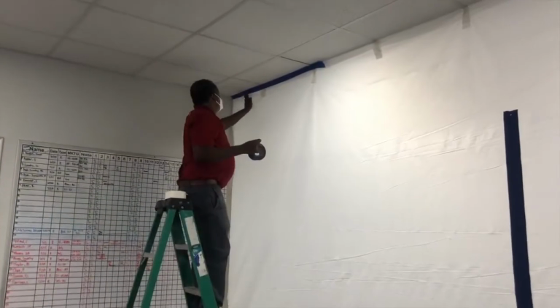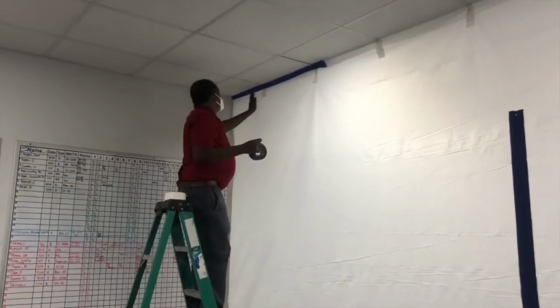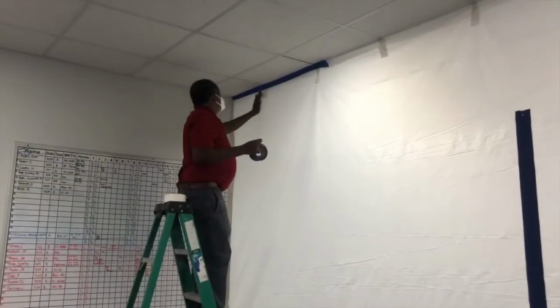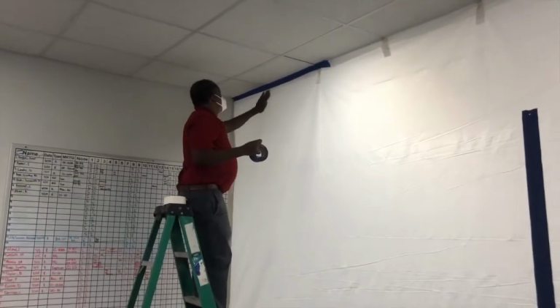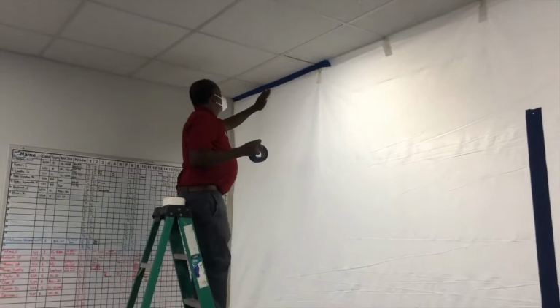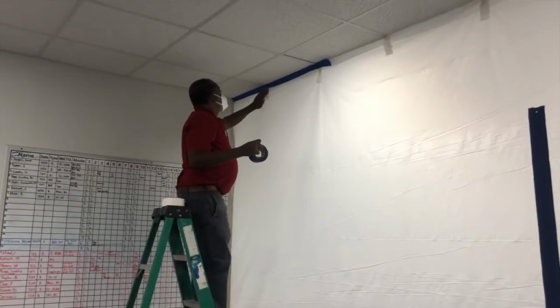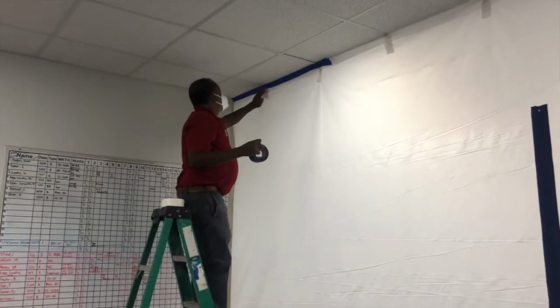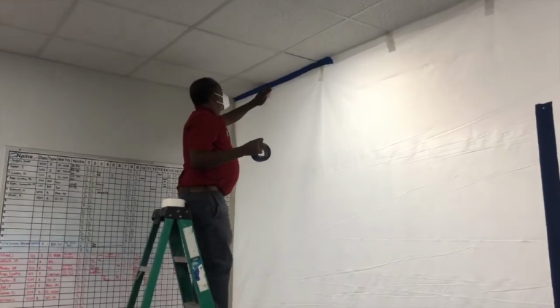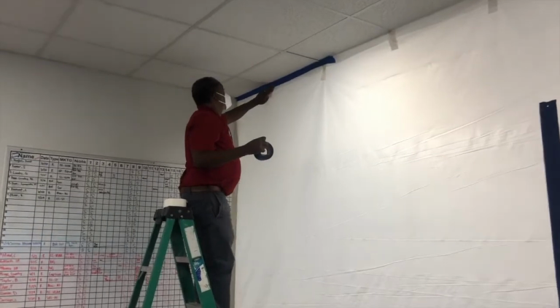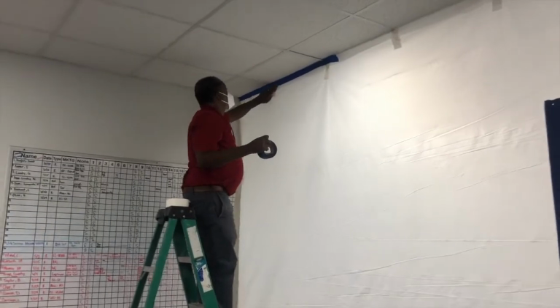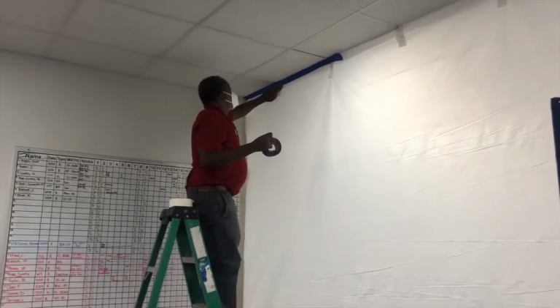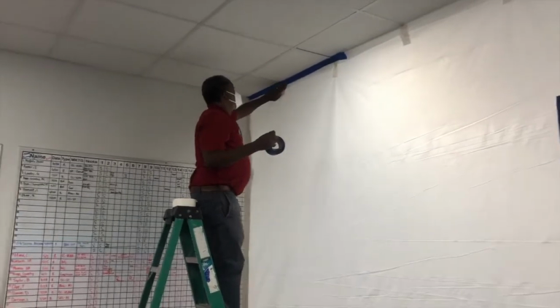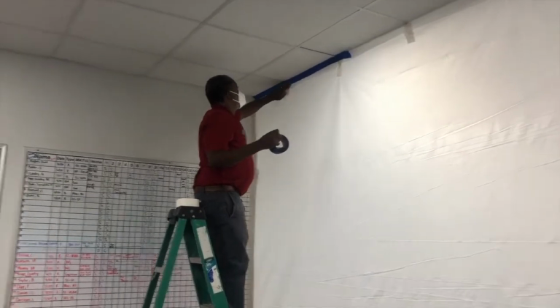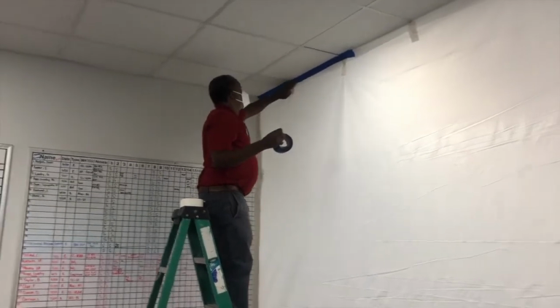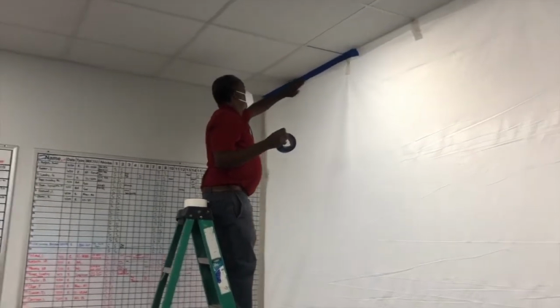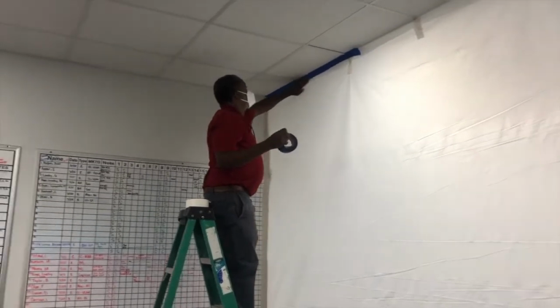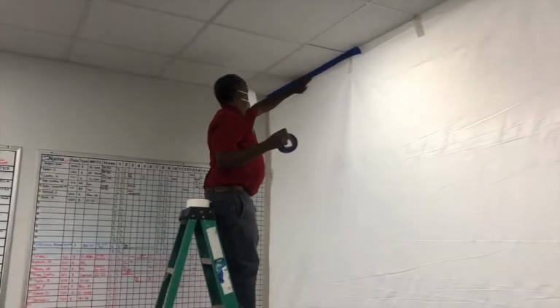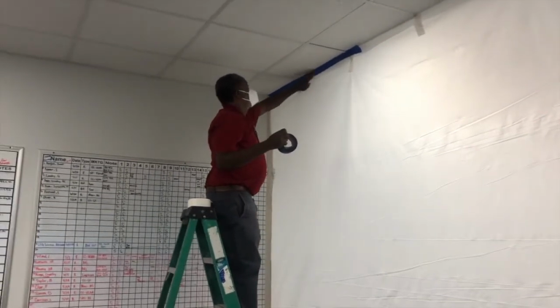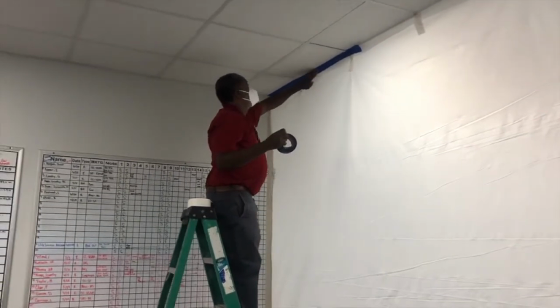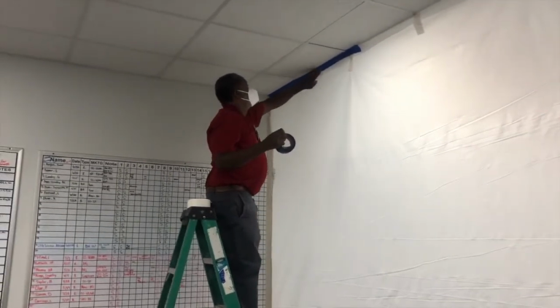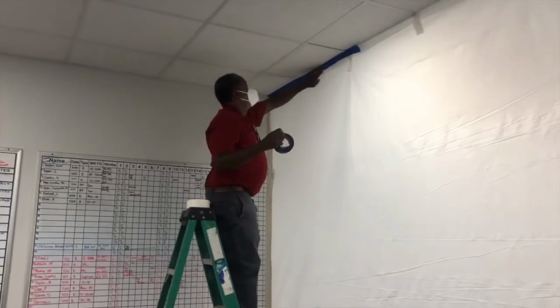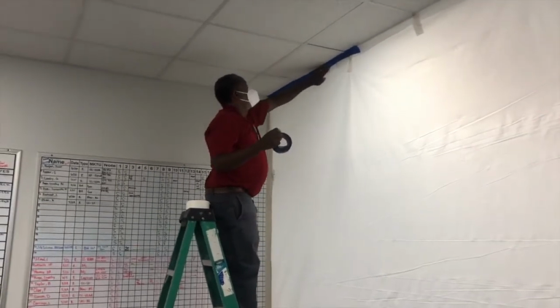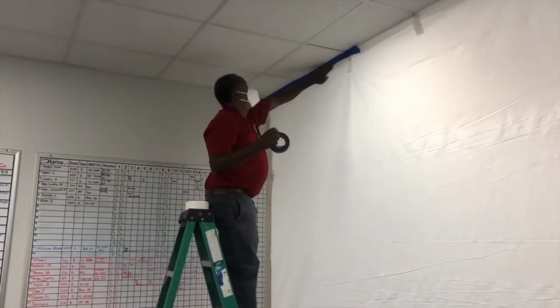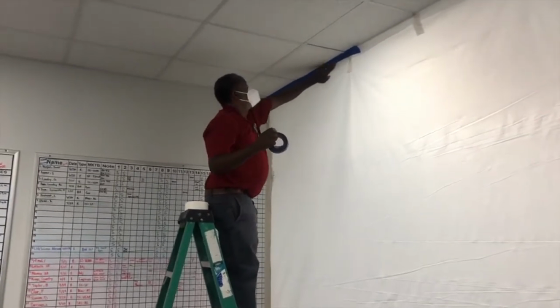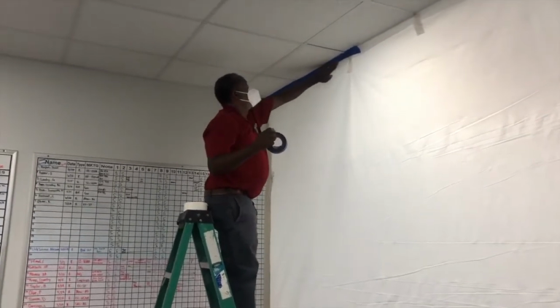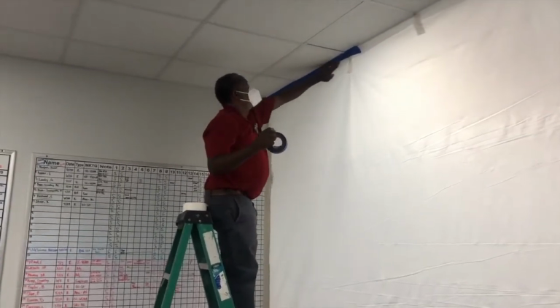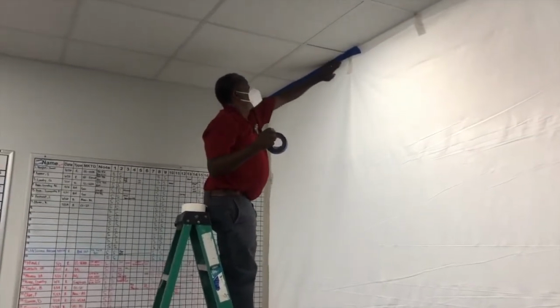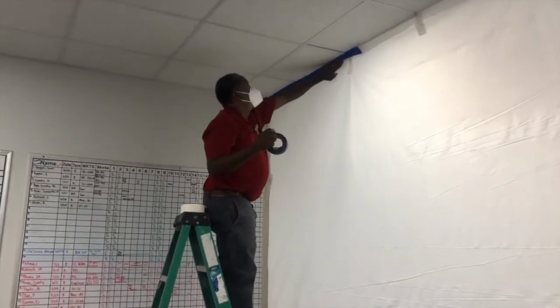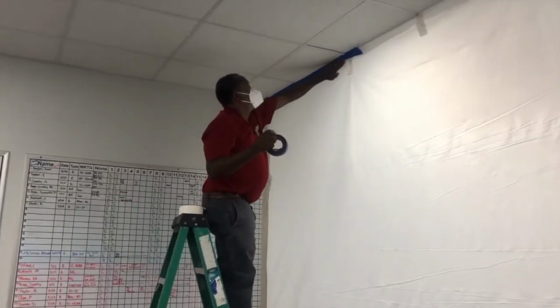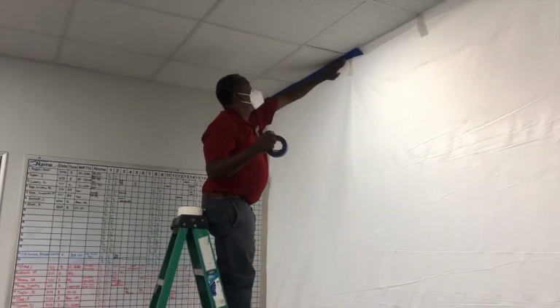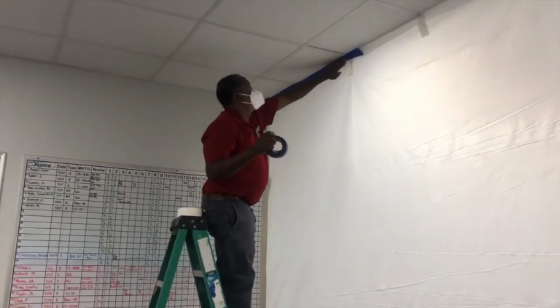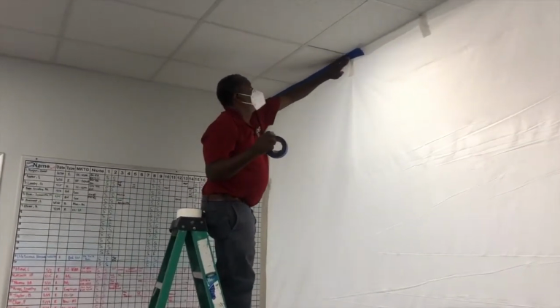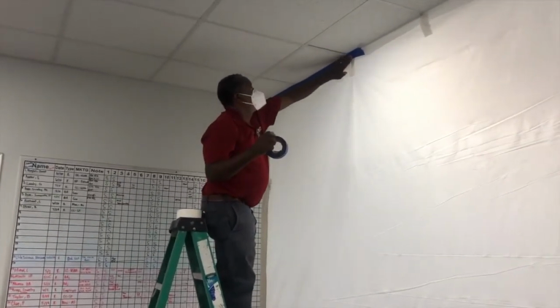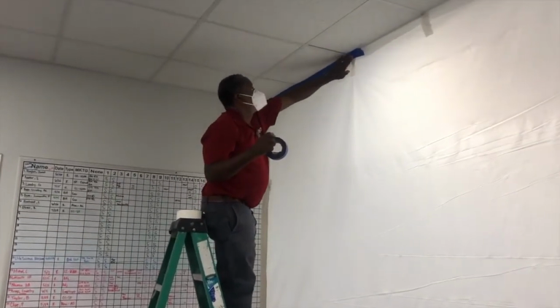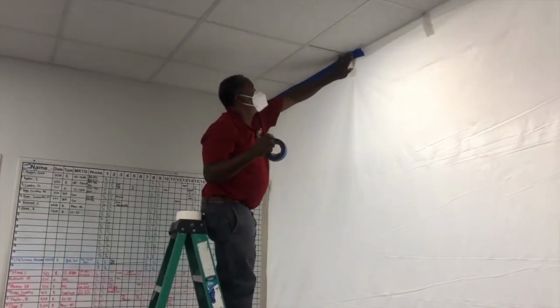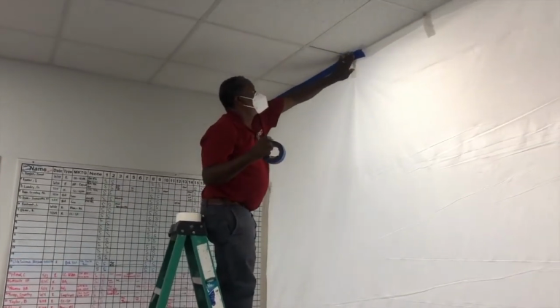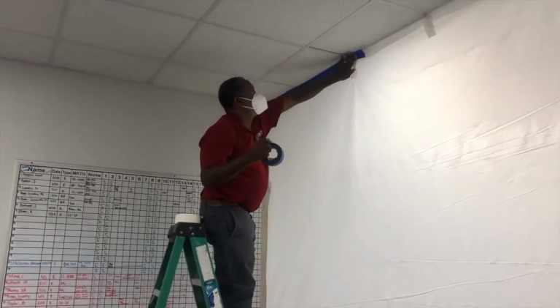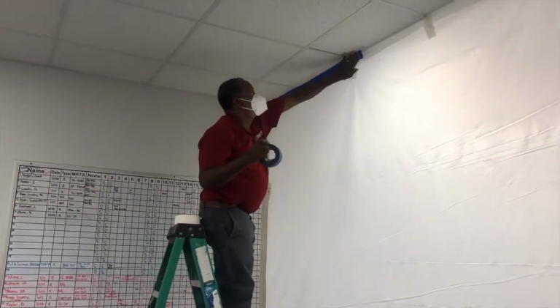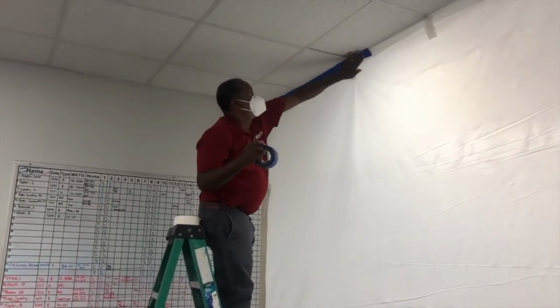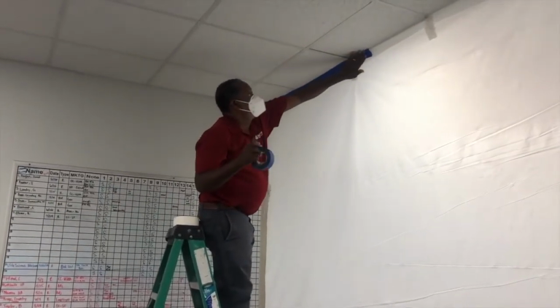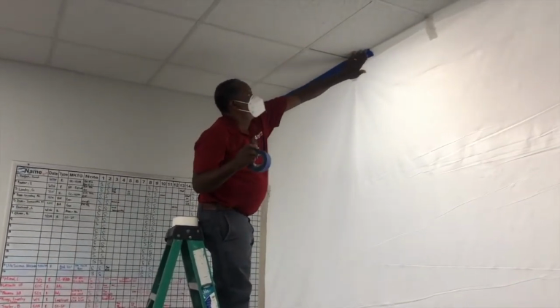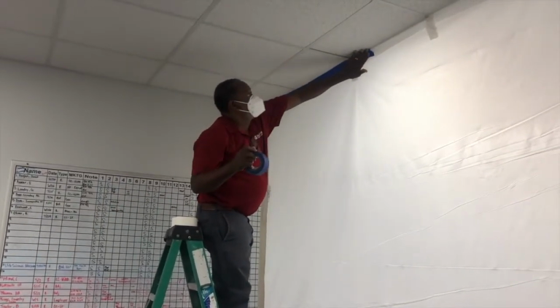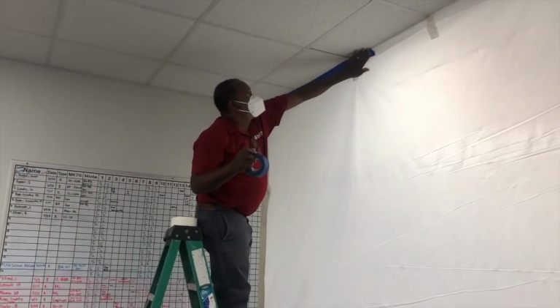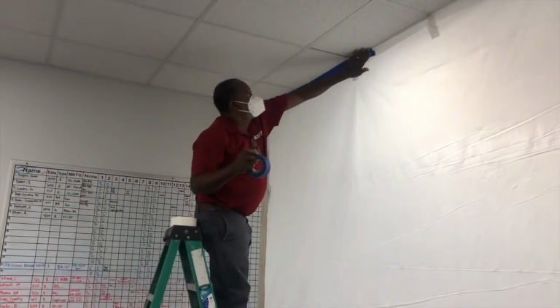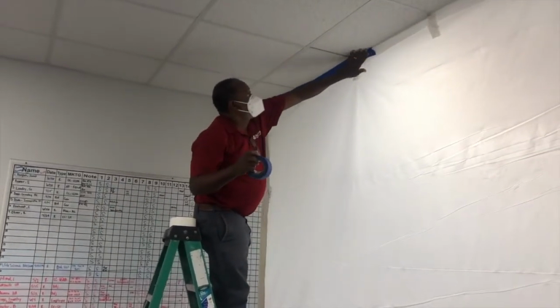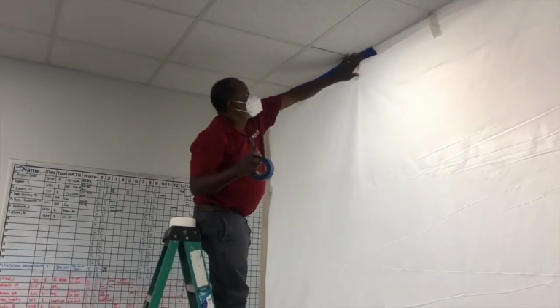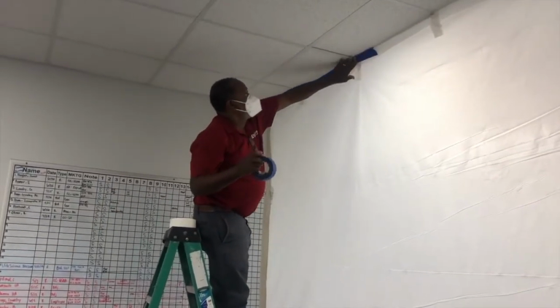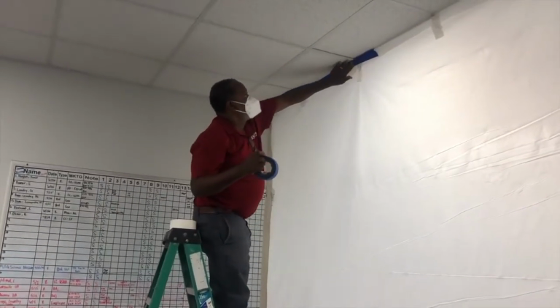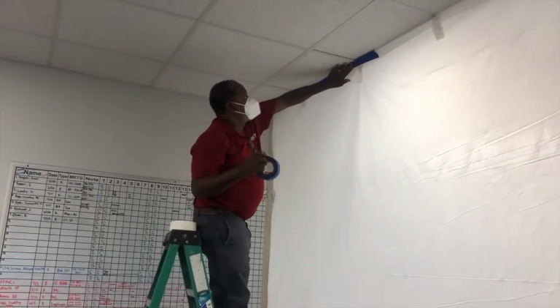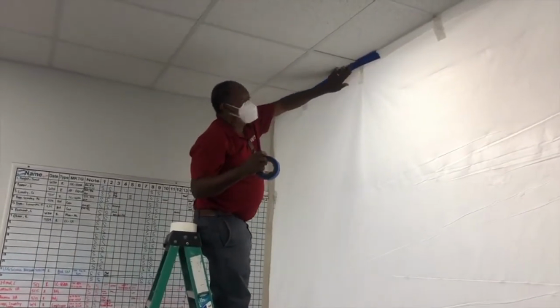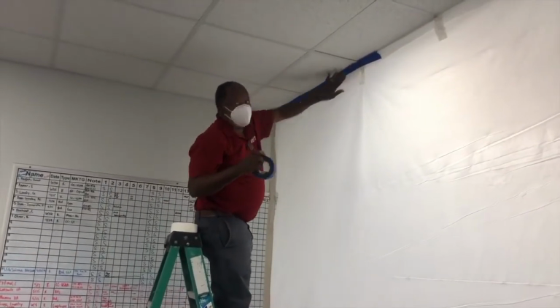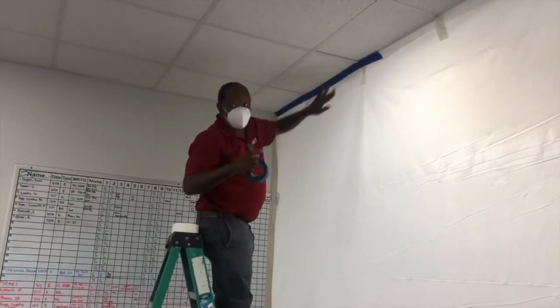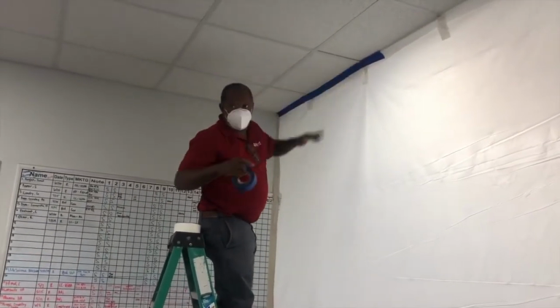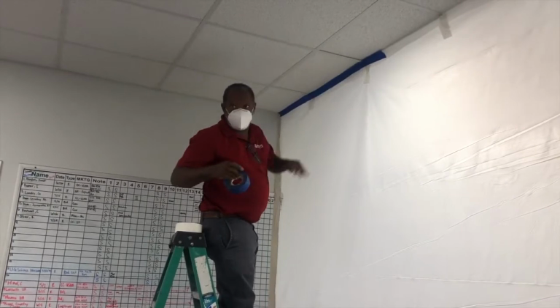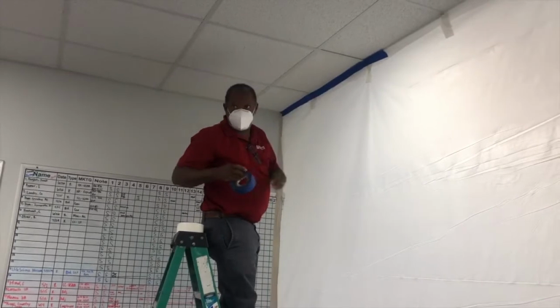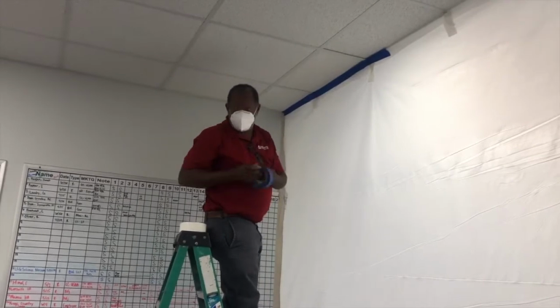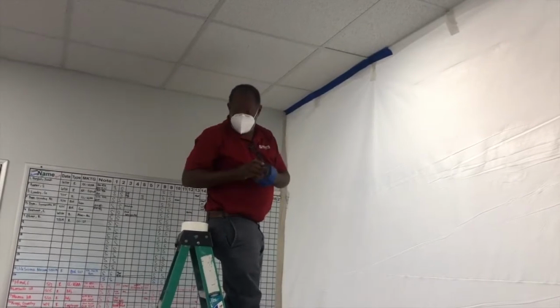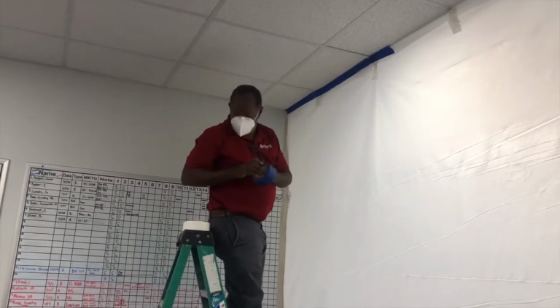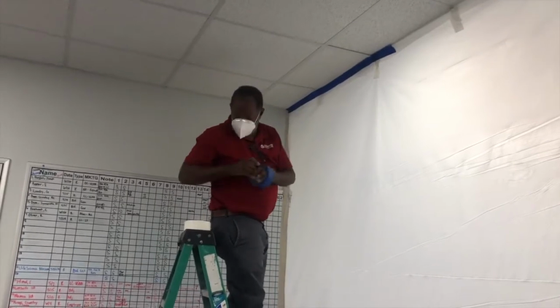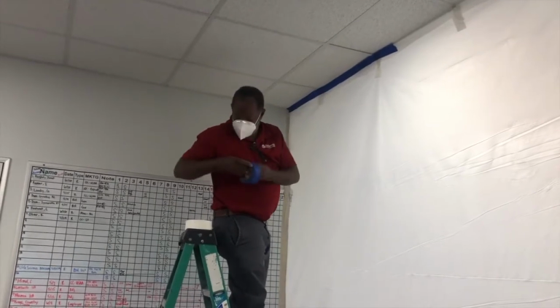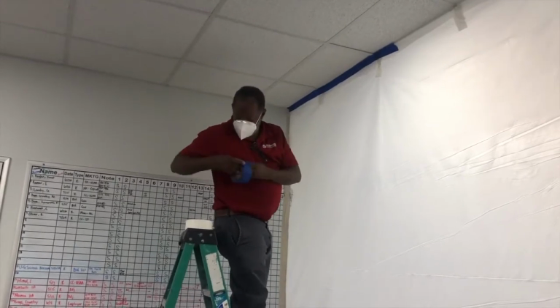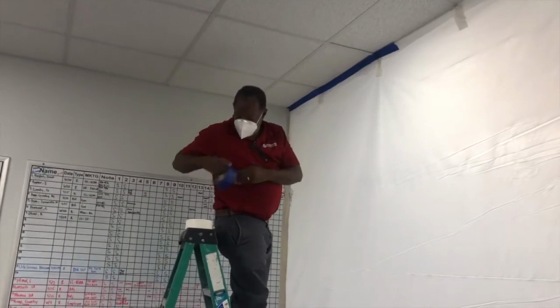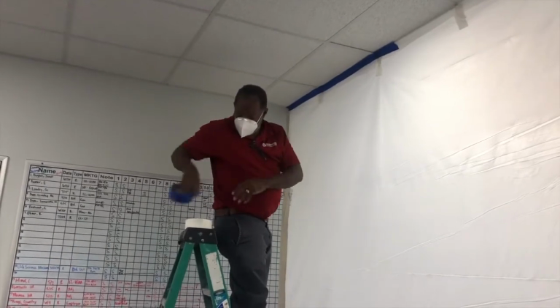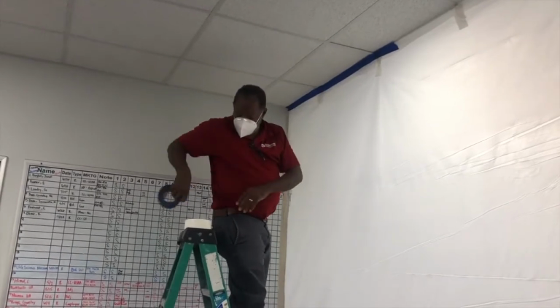The final stage in the process is we will seal all contact points of the containment with another layer of tape to ensure that we have a sealed environment.